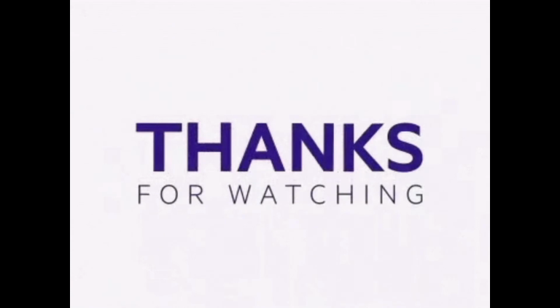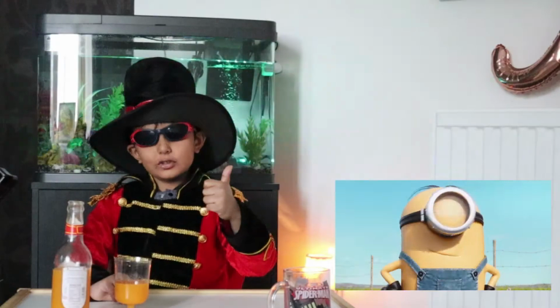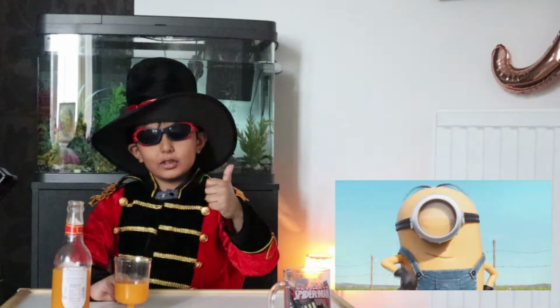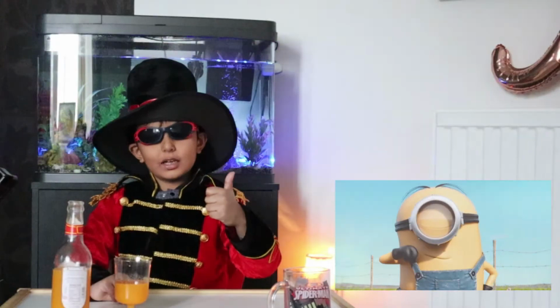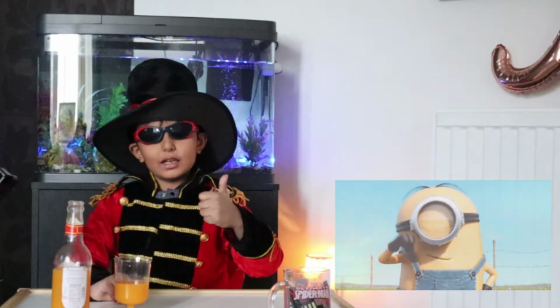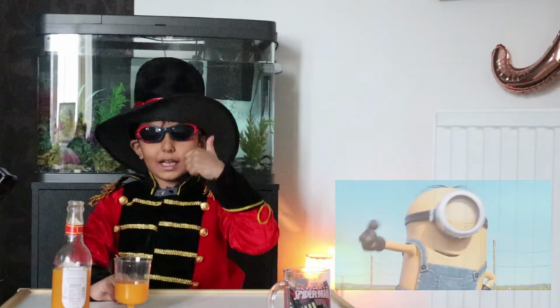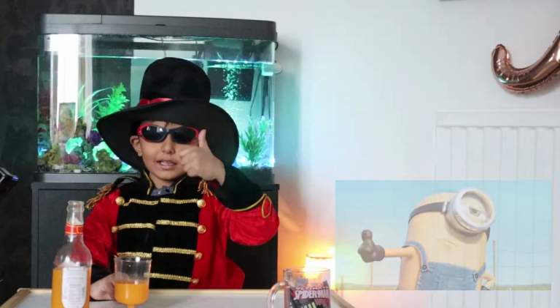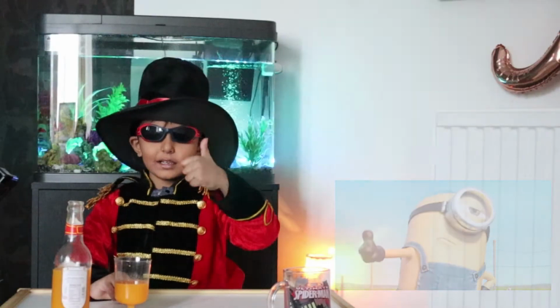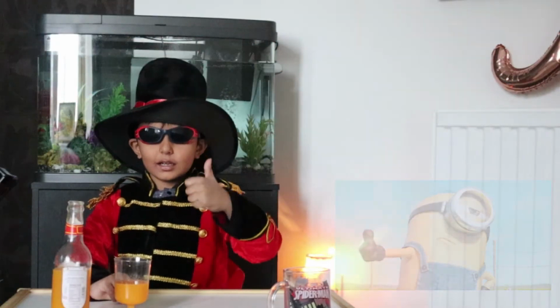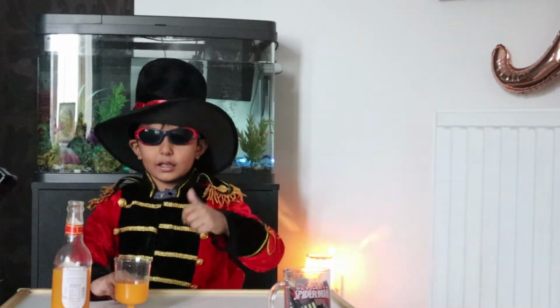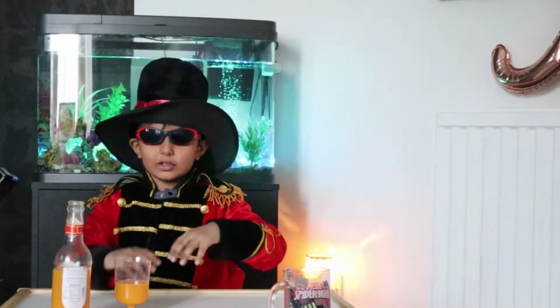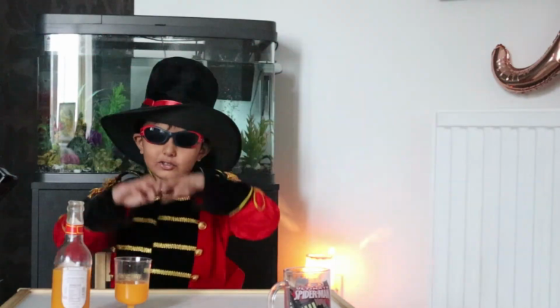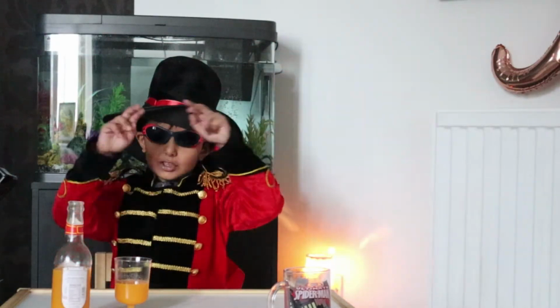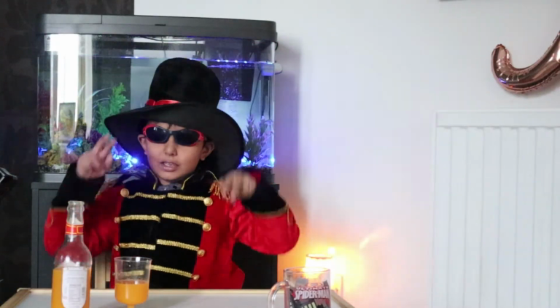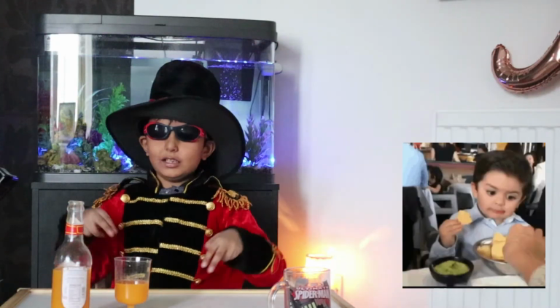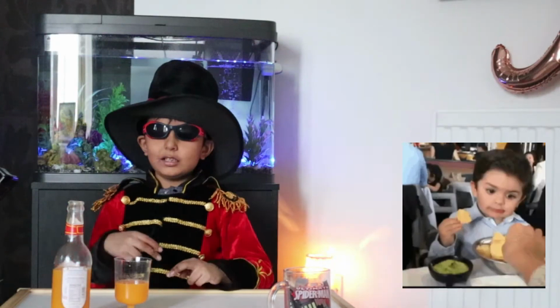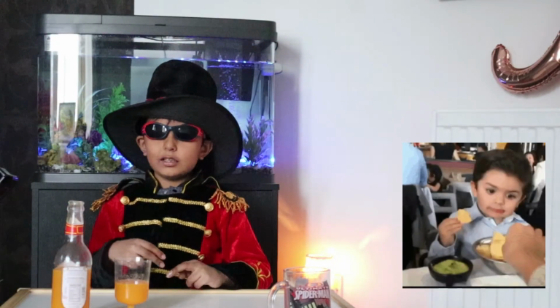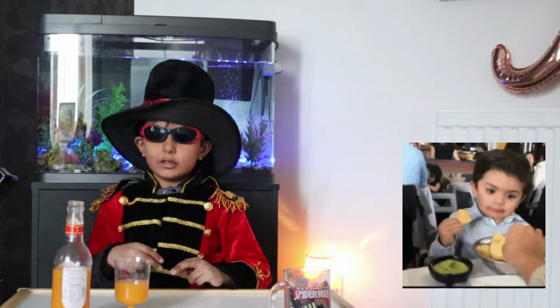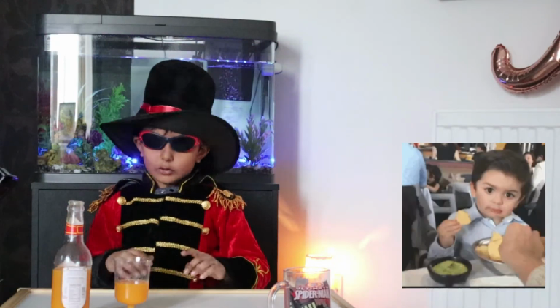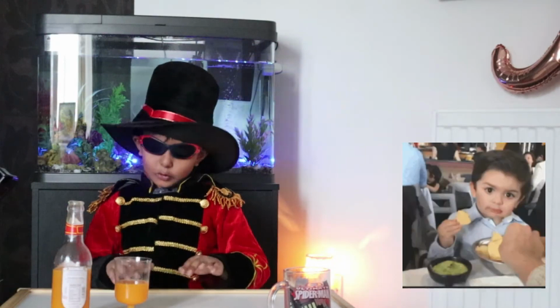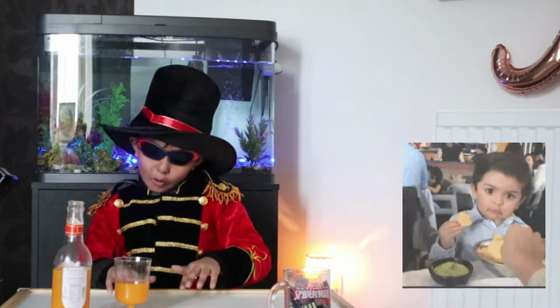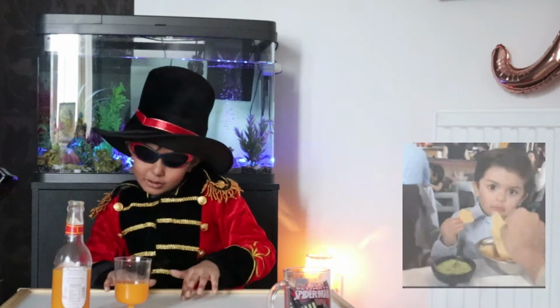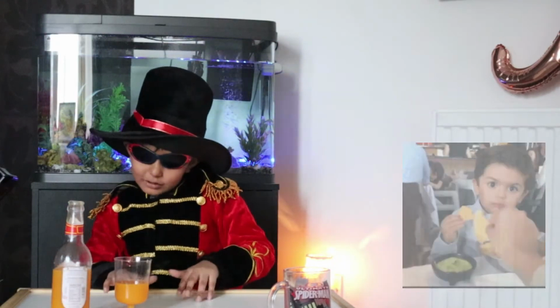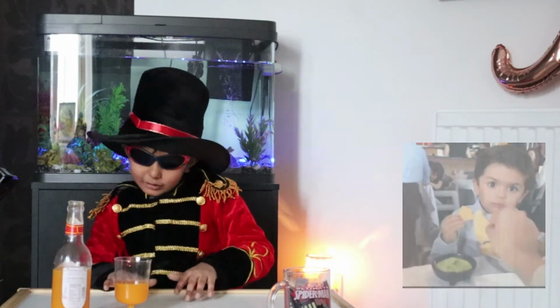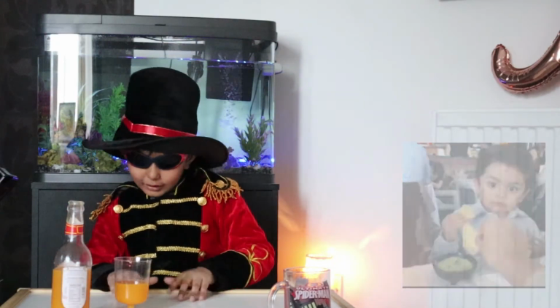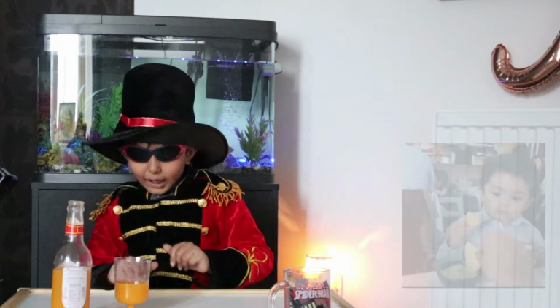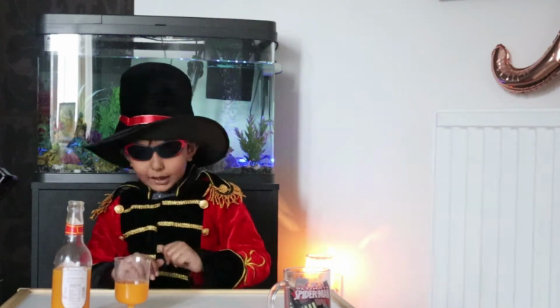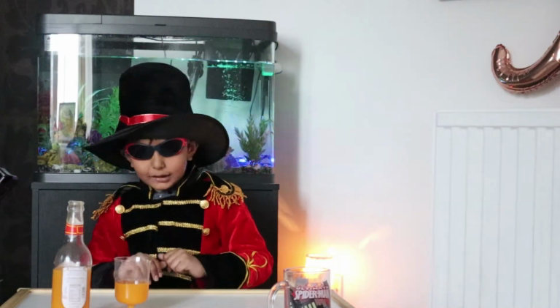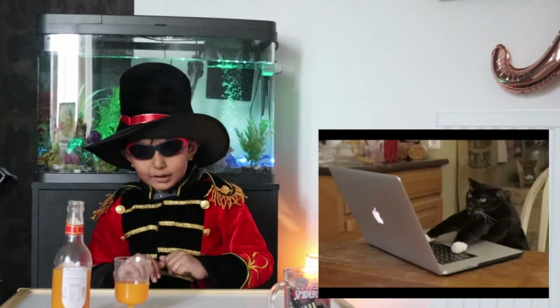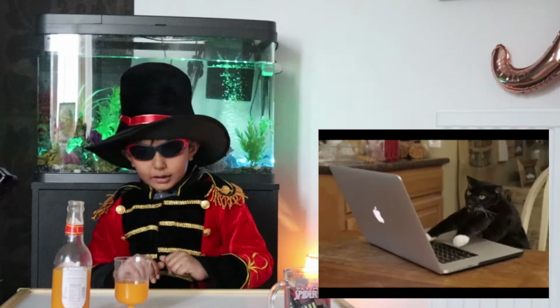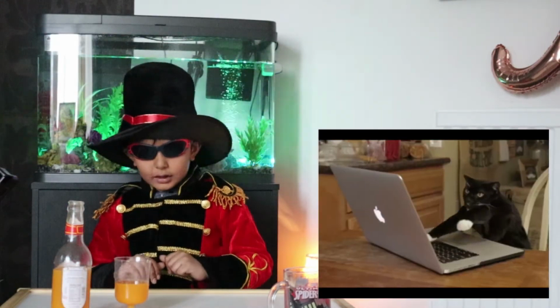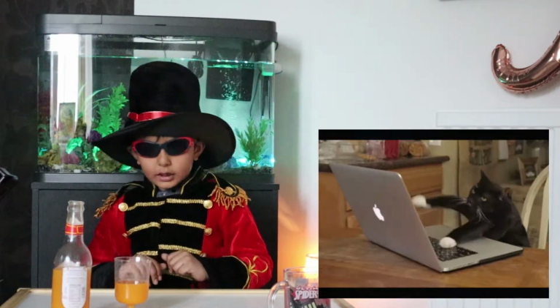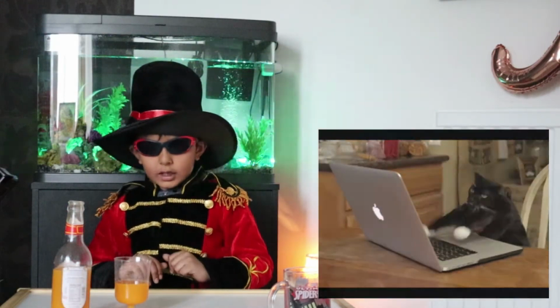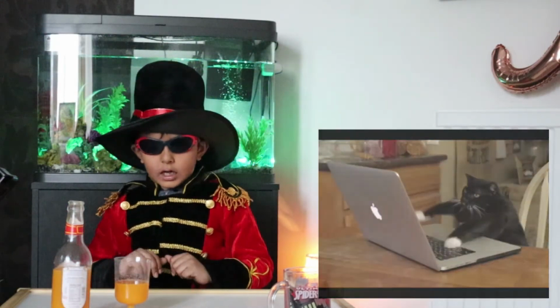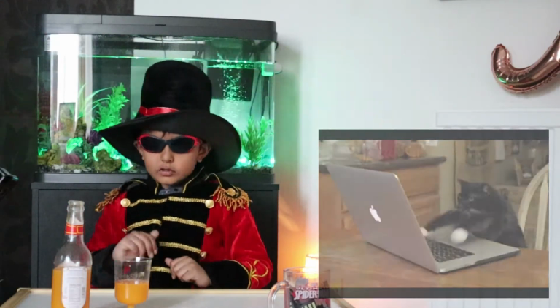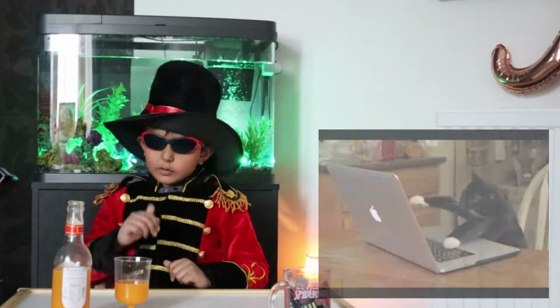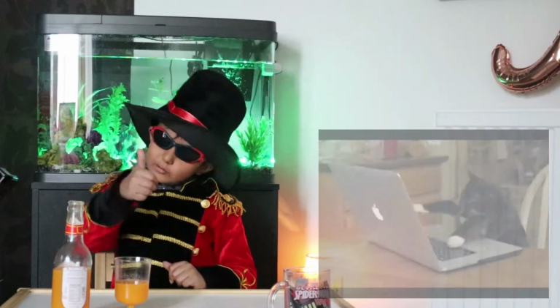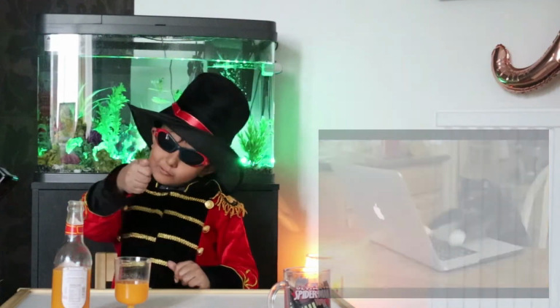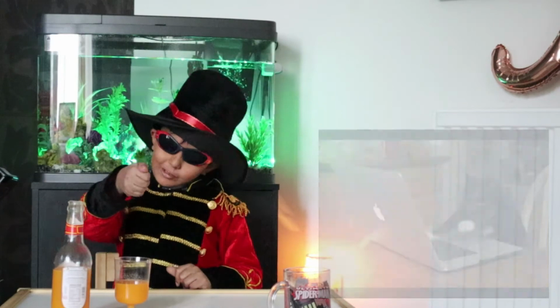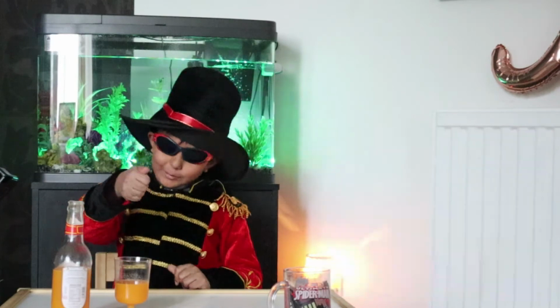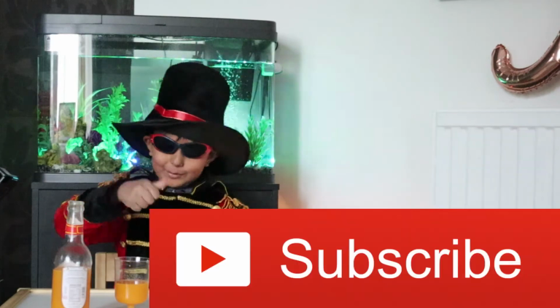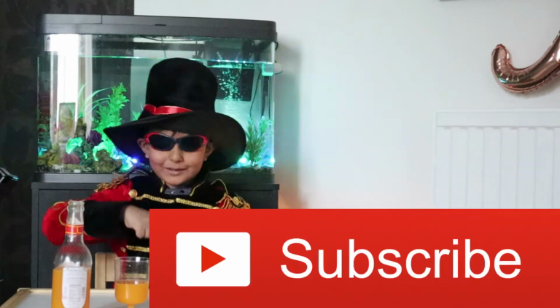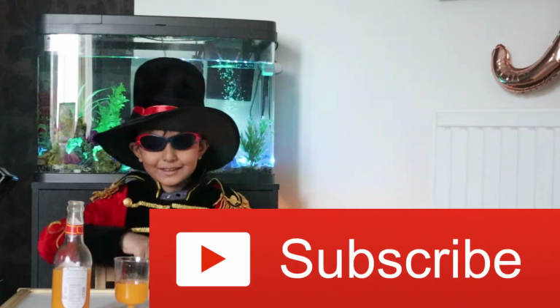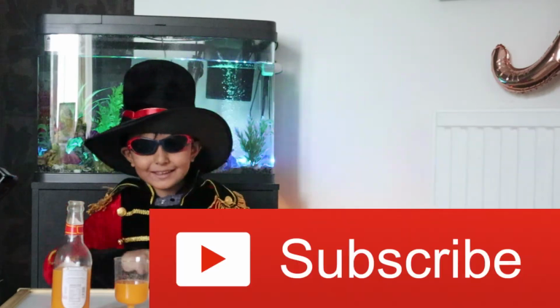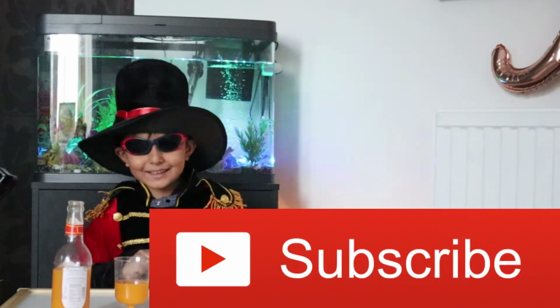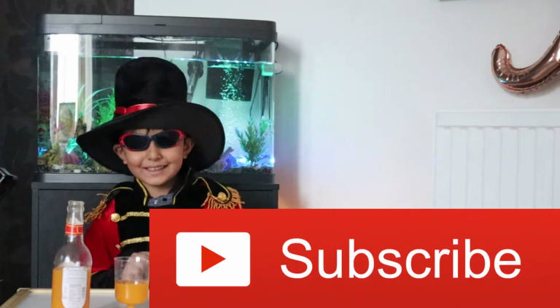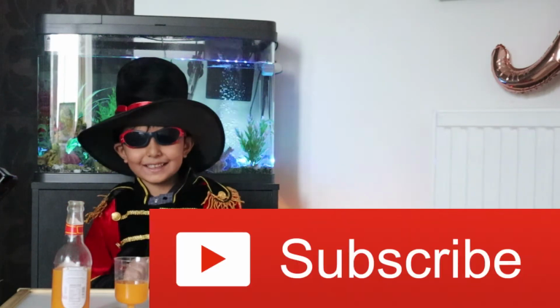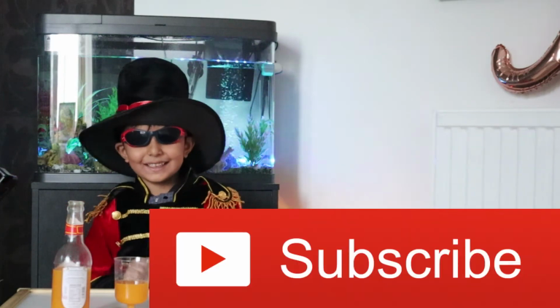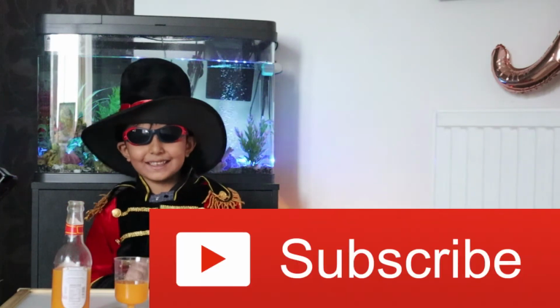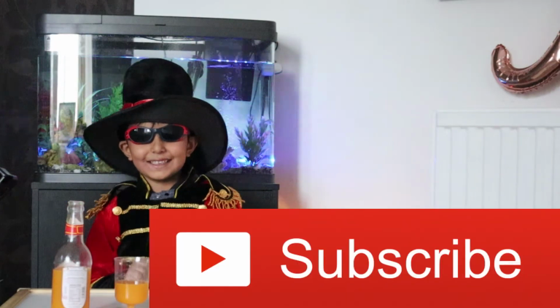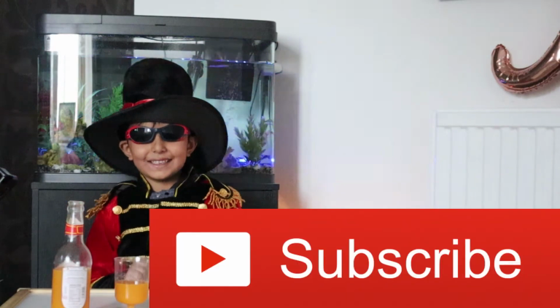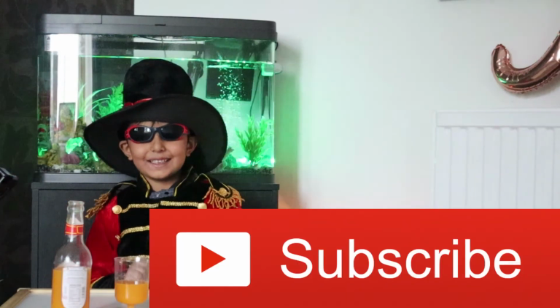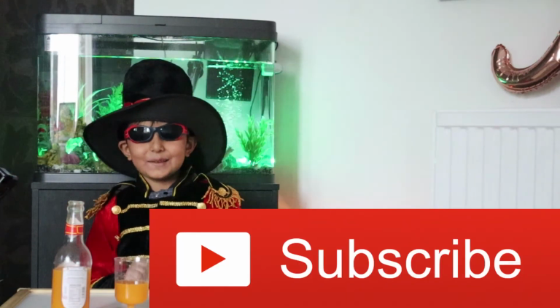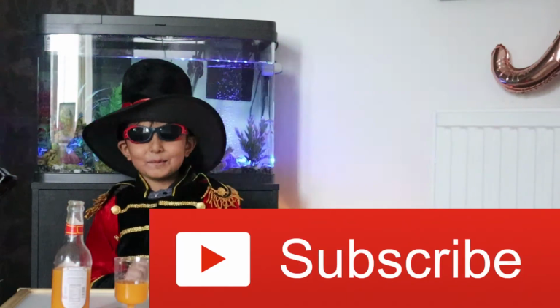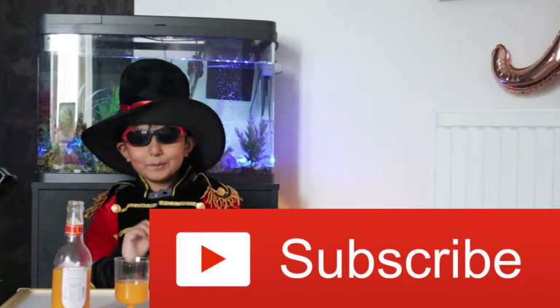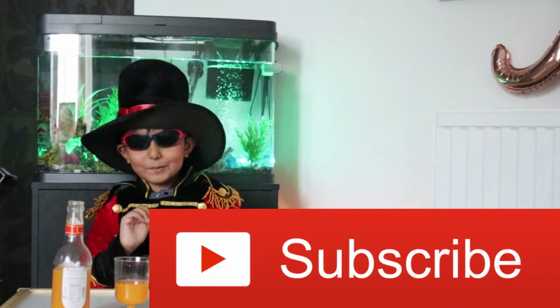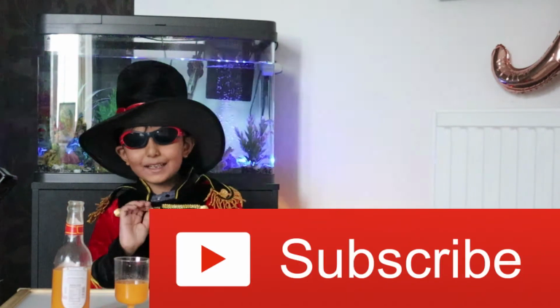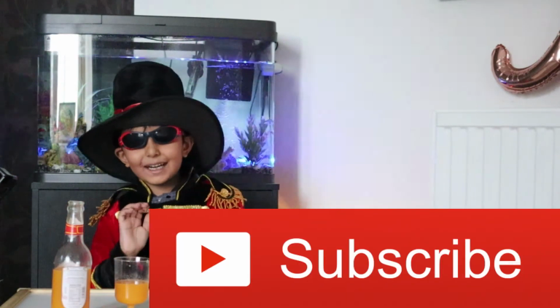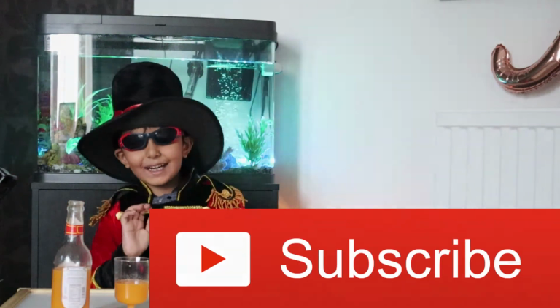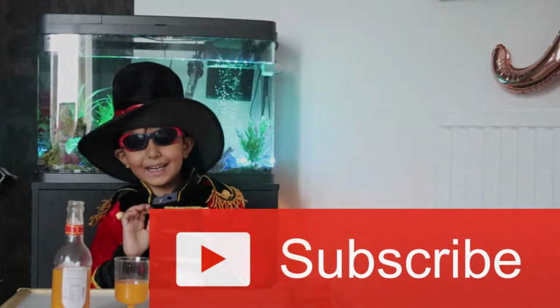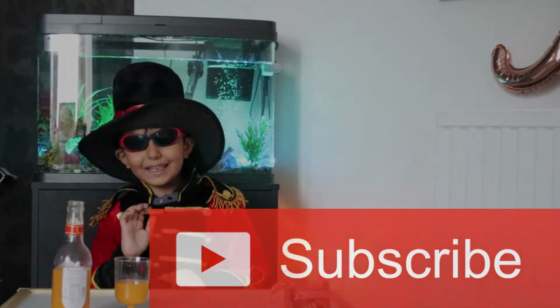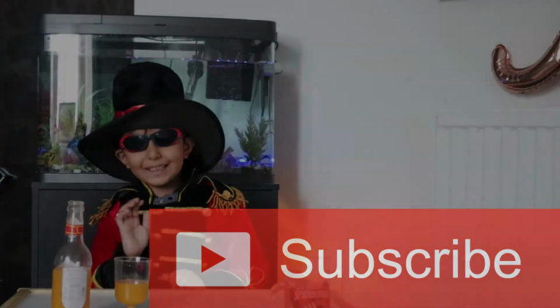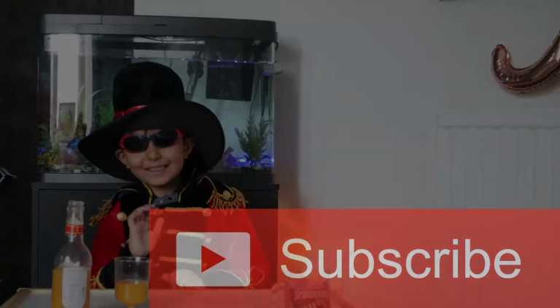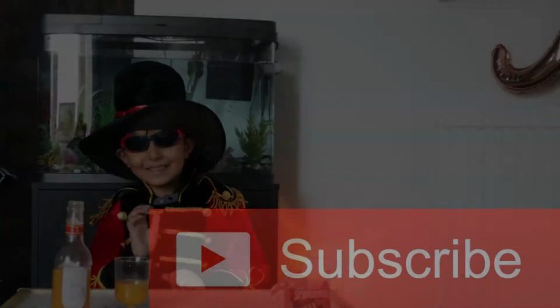Like, share, comment, and subscribe. Bye guys!